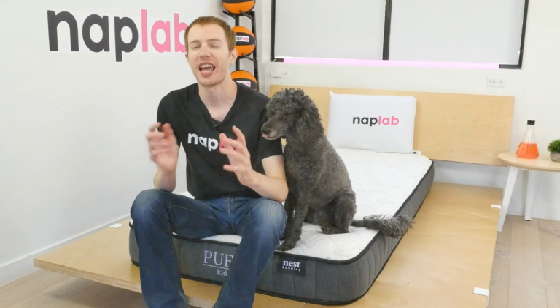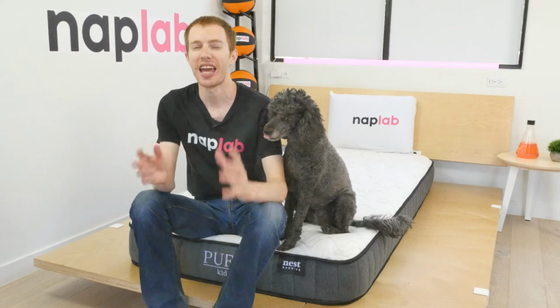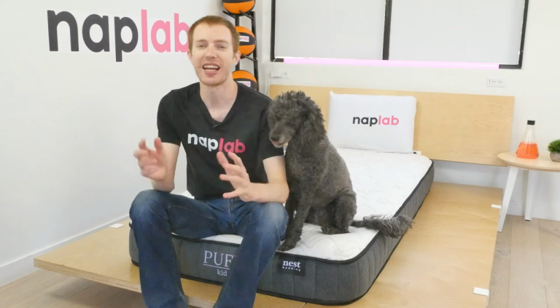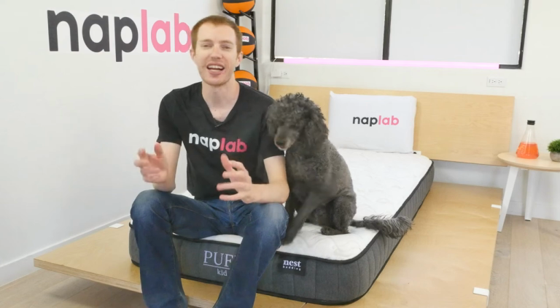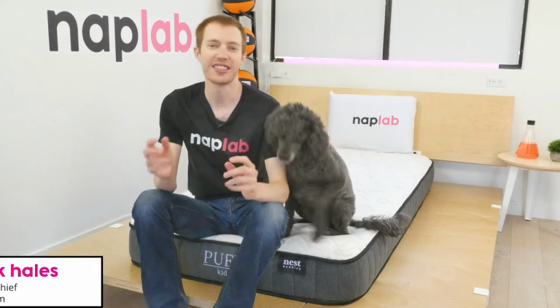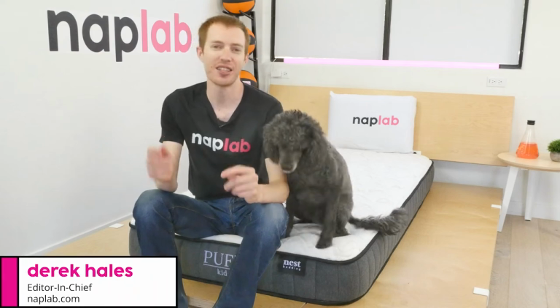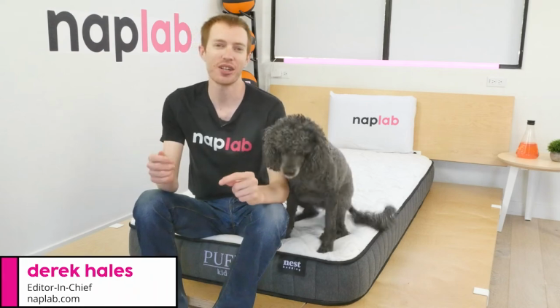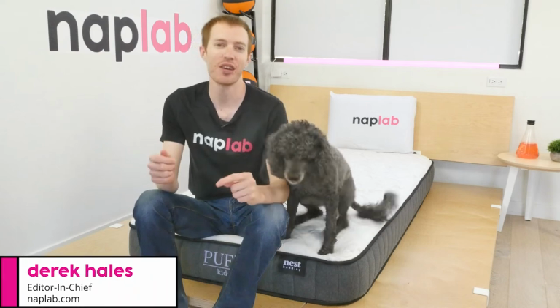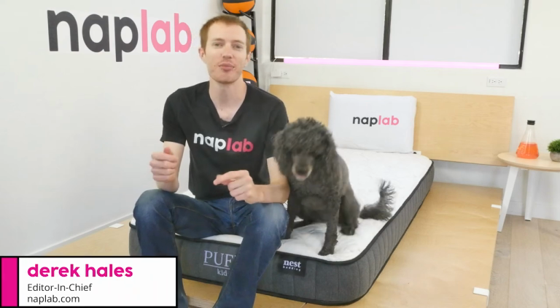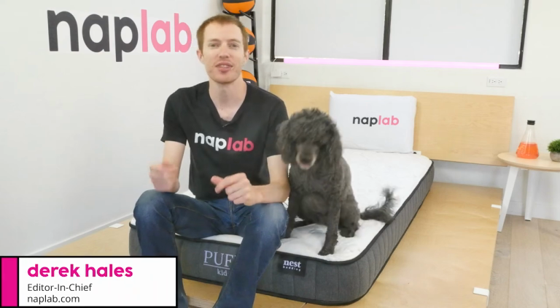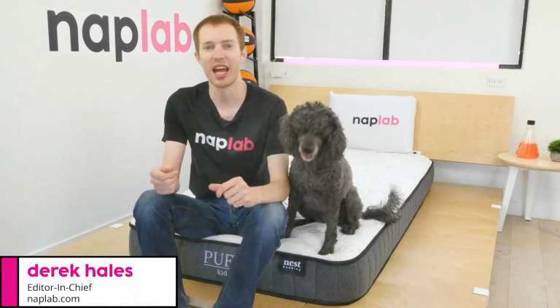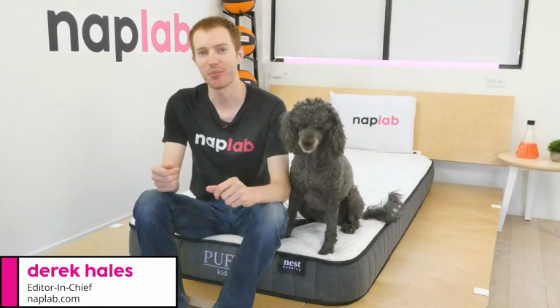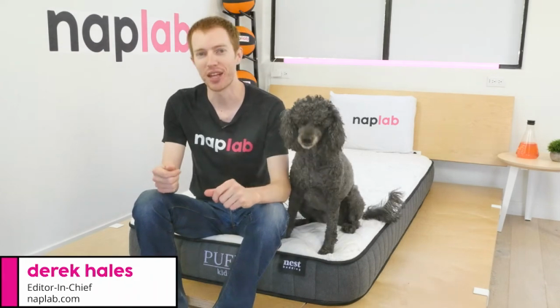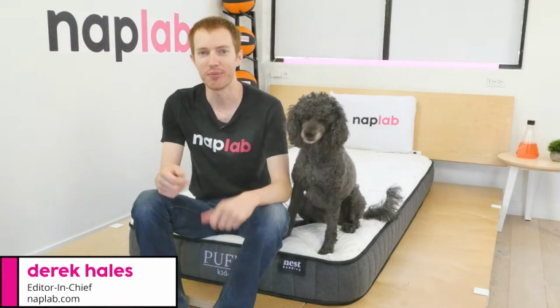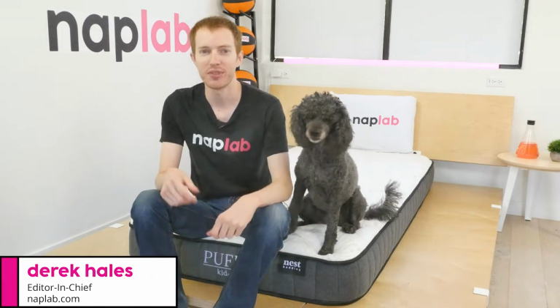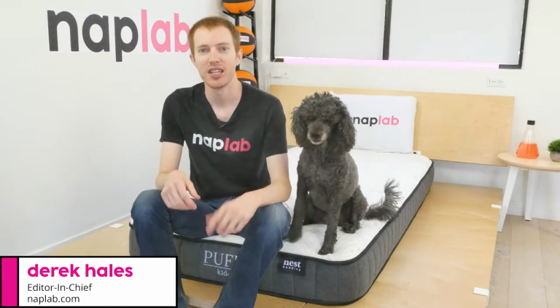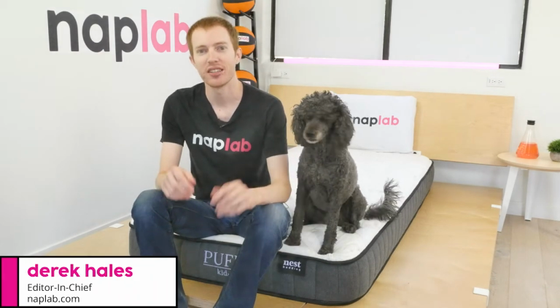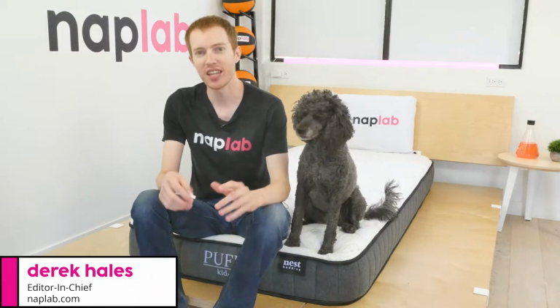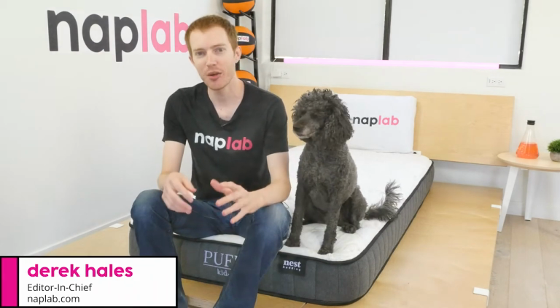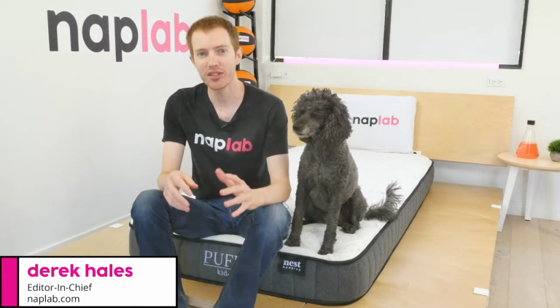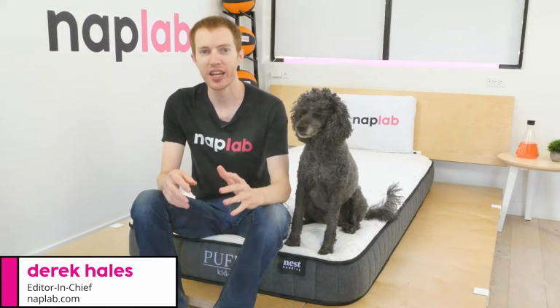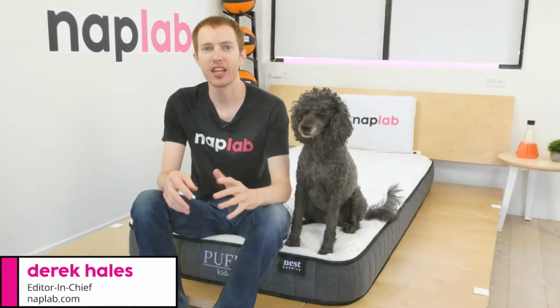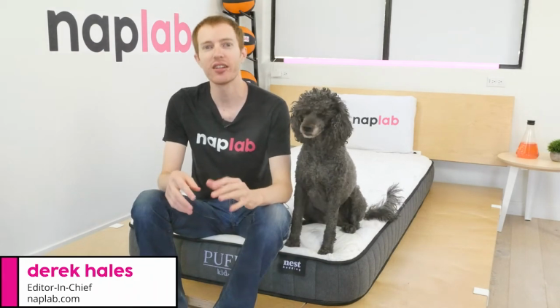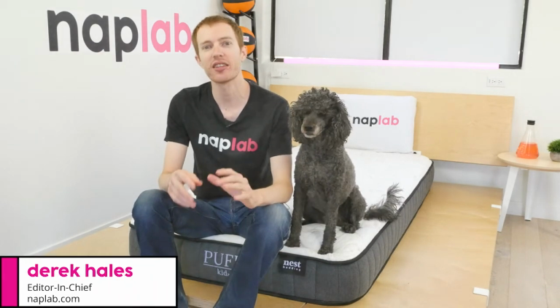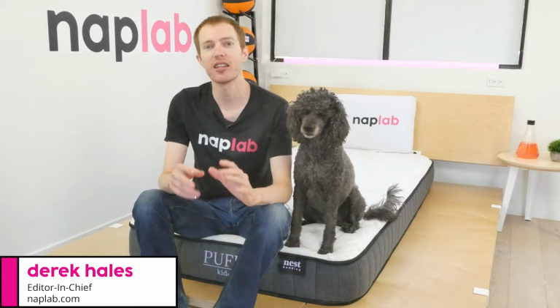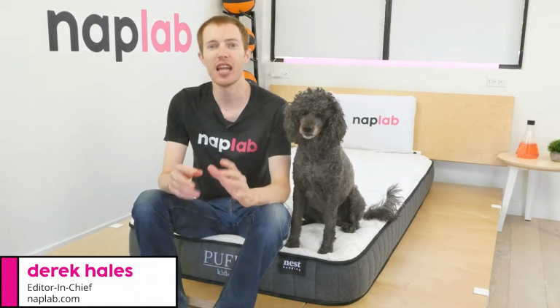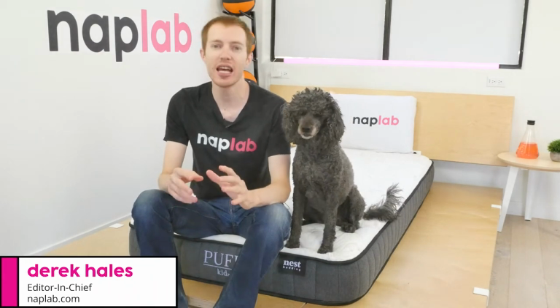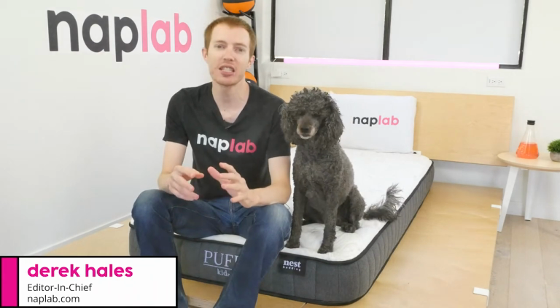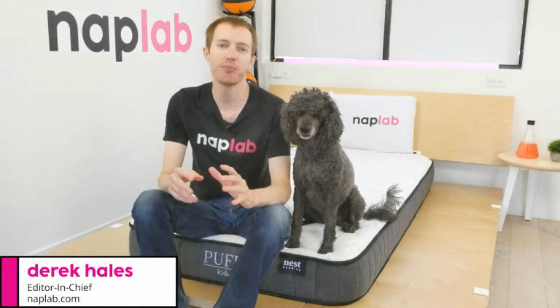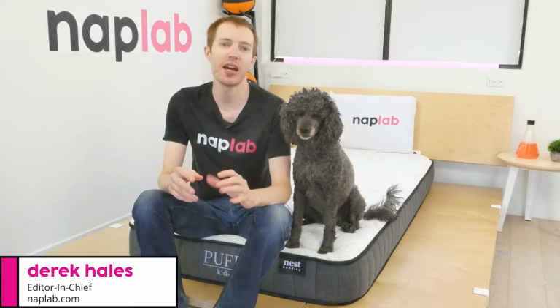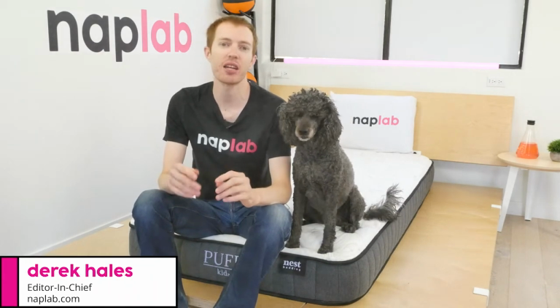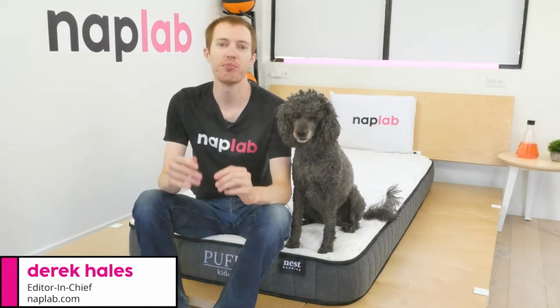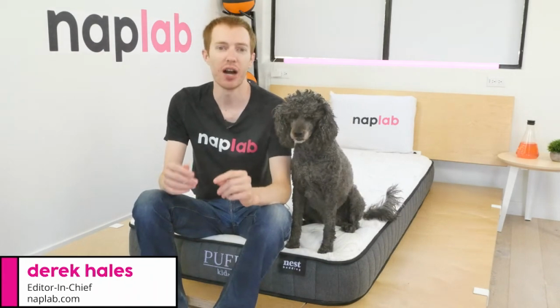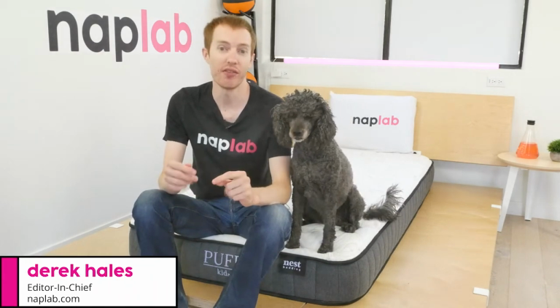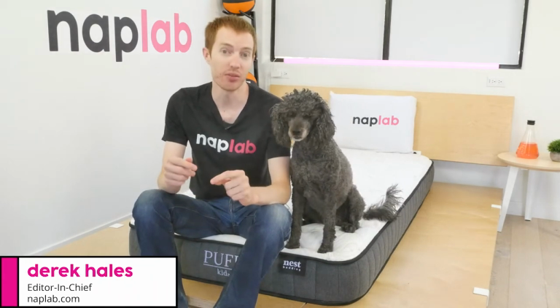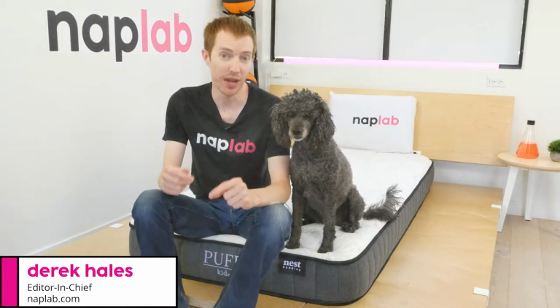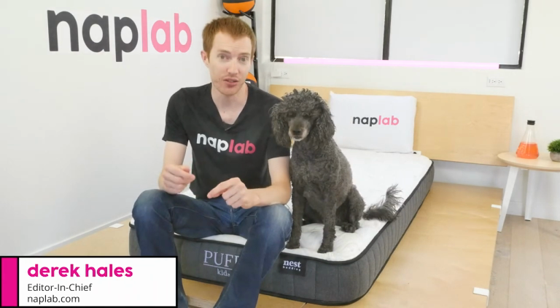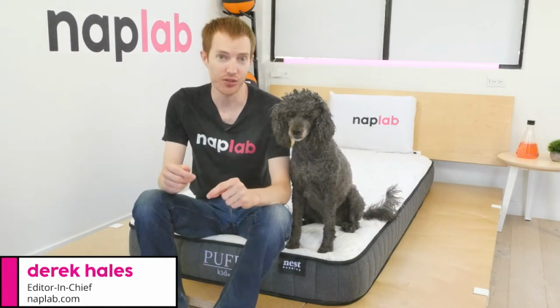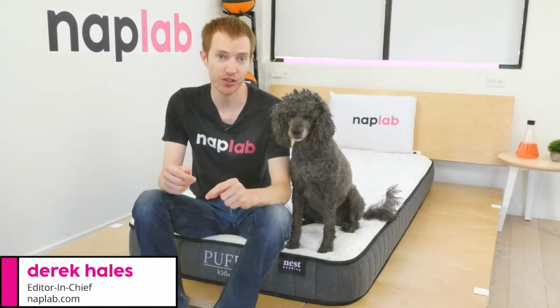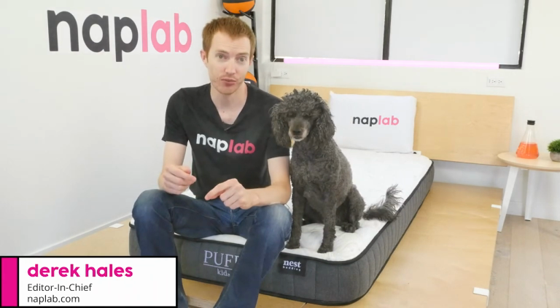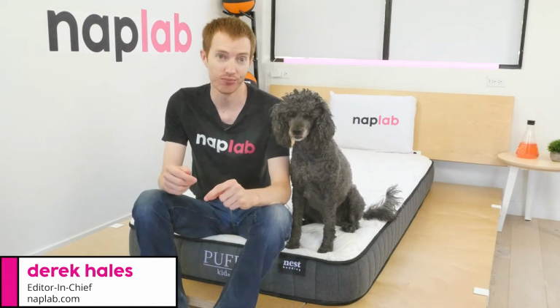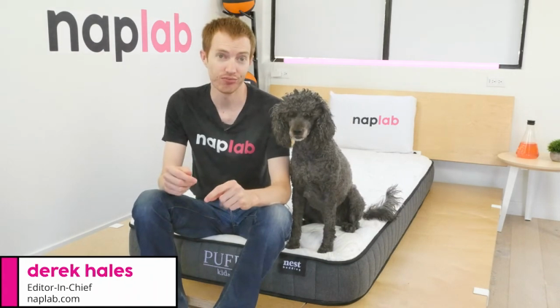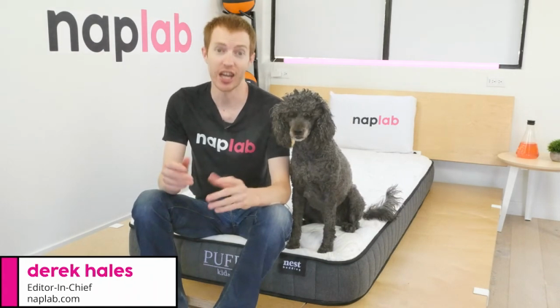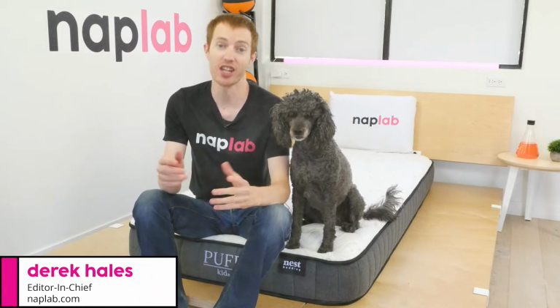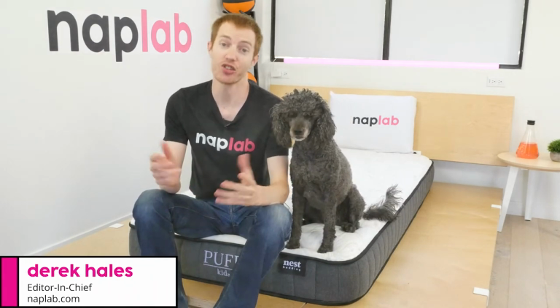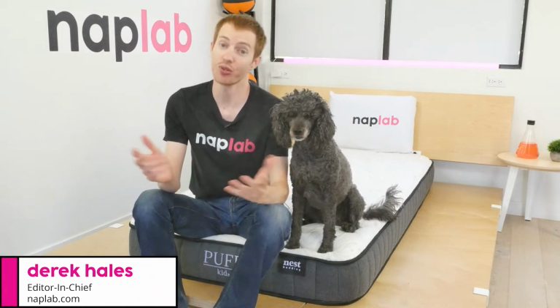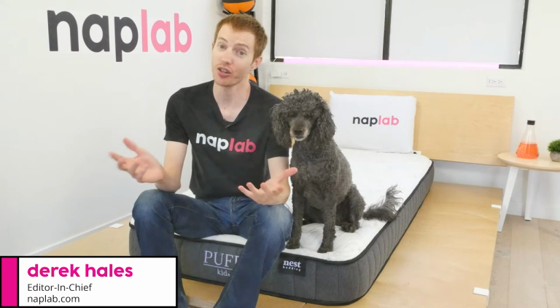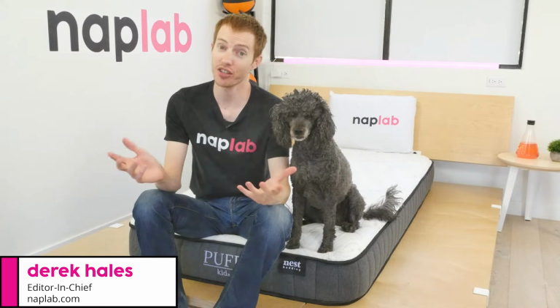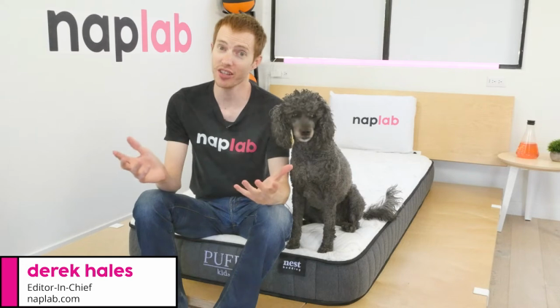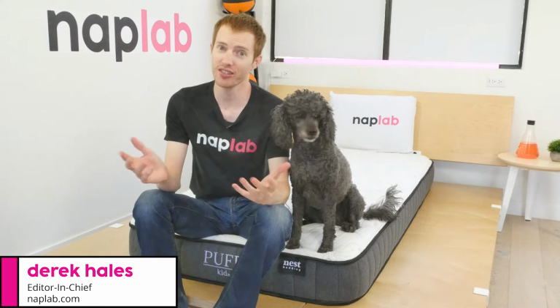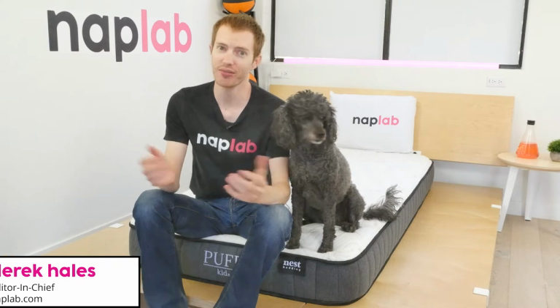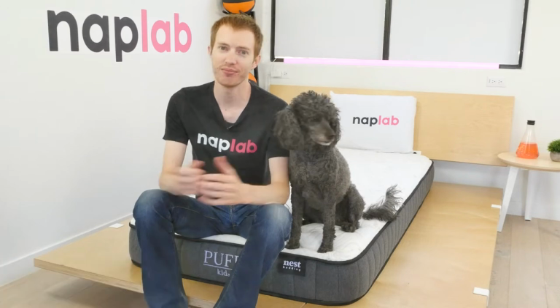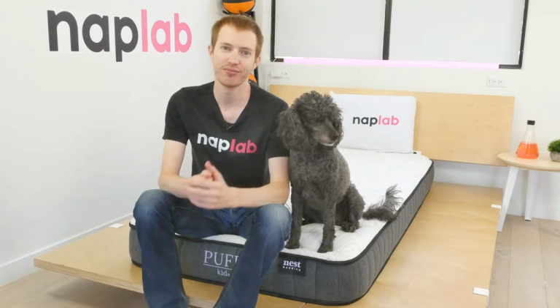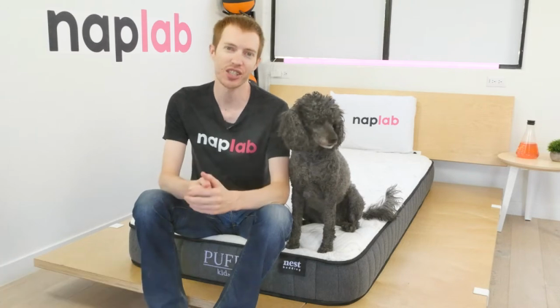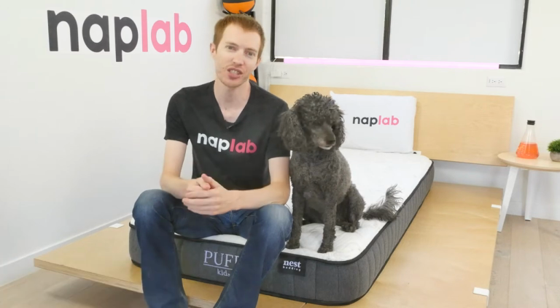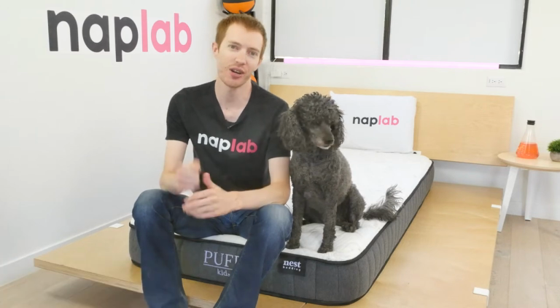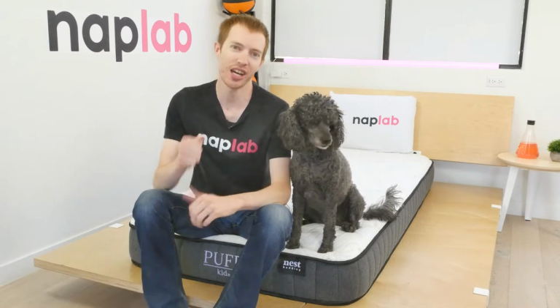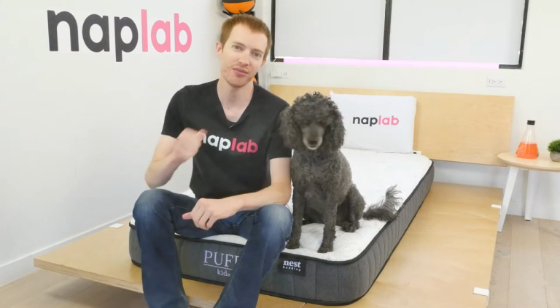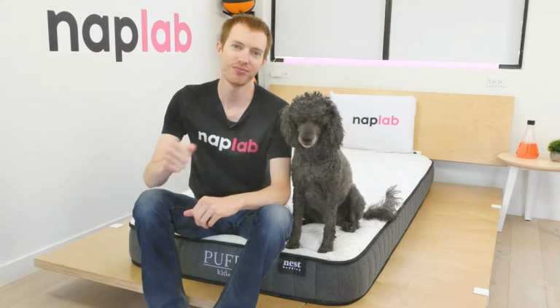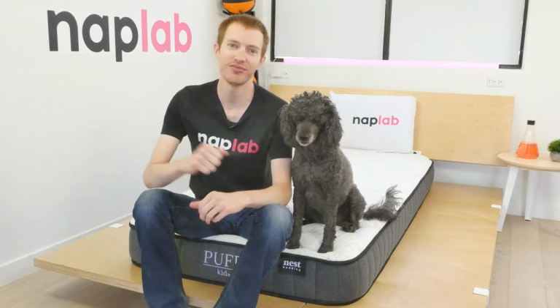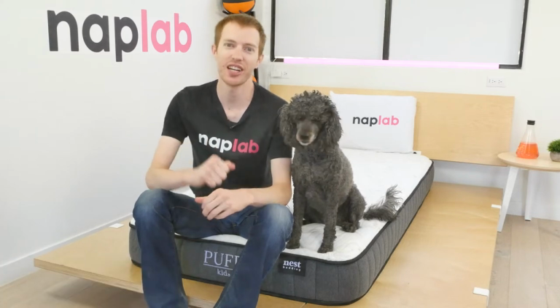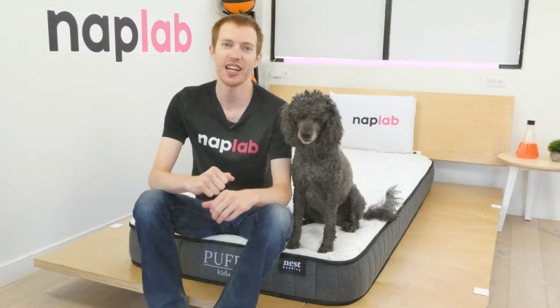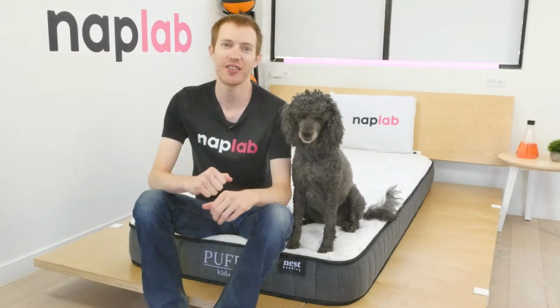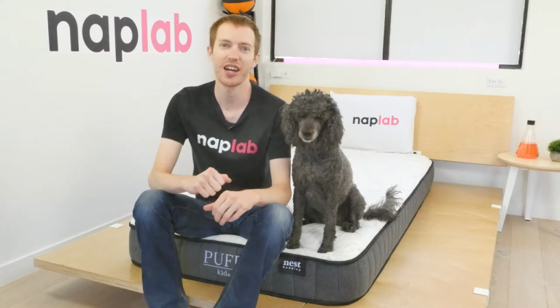Hey guys, Derek here from NapLab. Today we're taking a look at the Nest Bedding Puffin Mattress. How did it do in our tests? Let's go ahead and find out now.